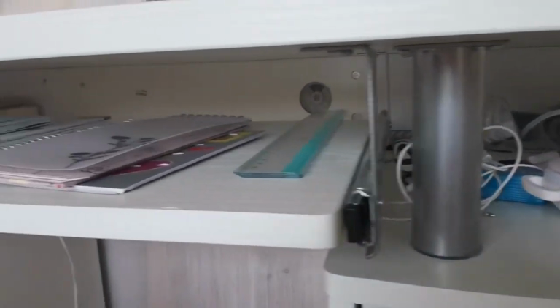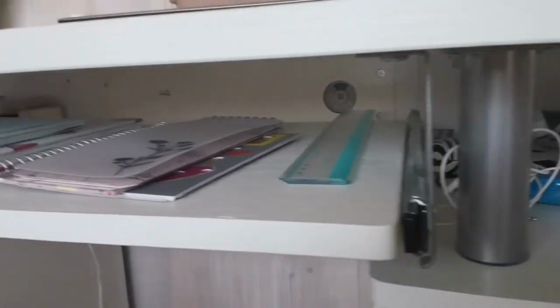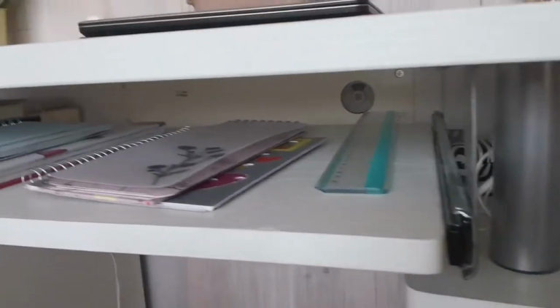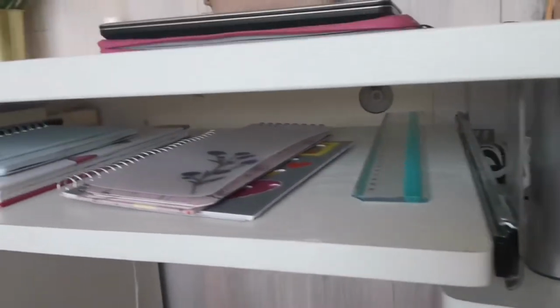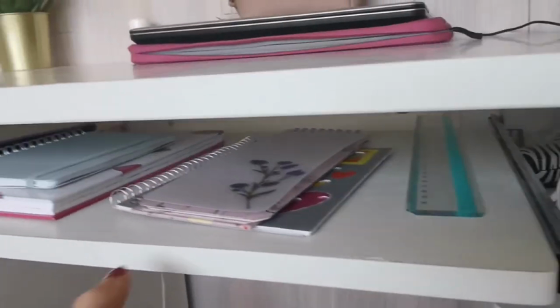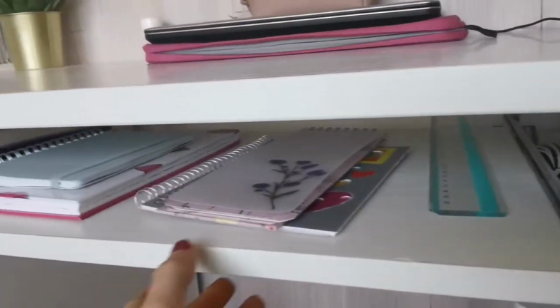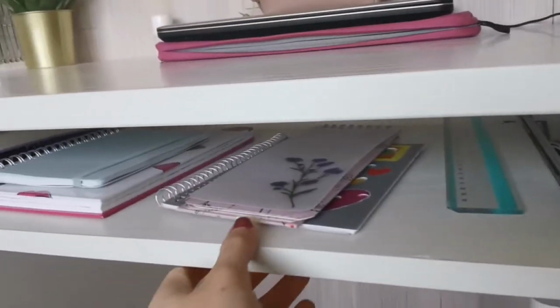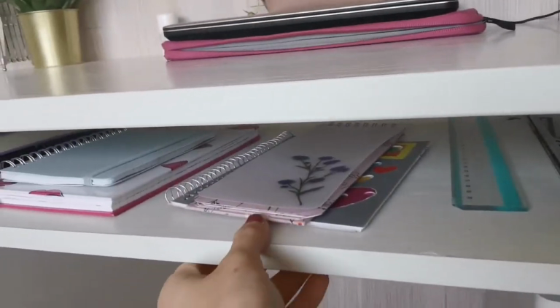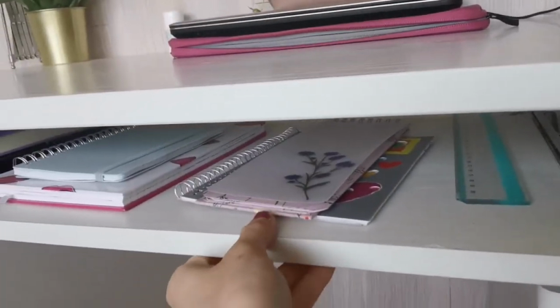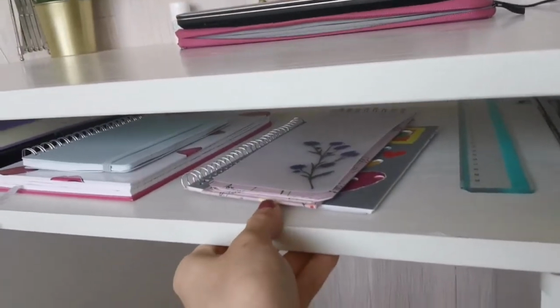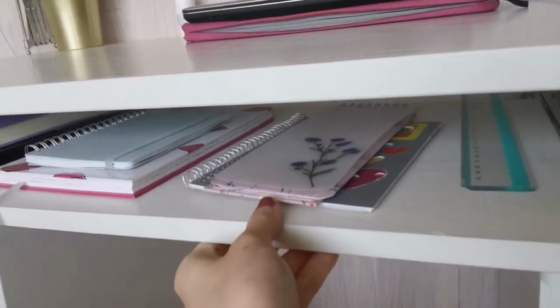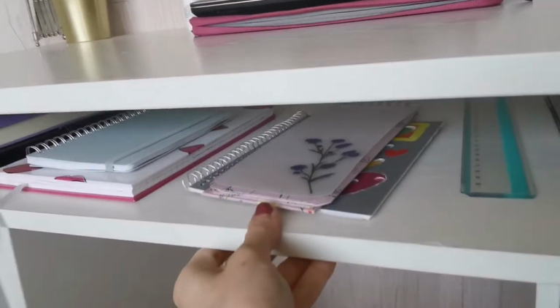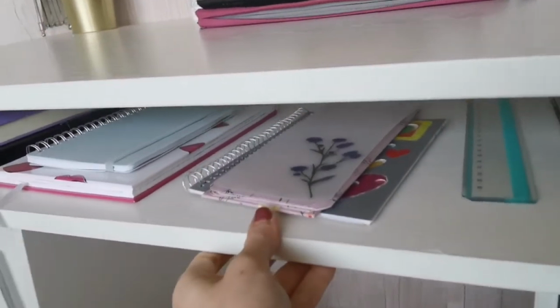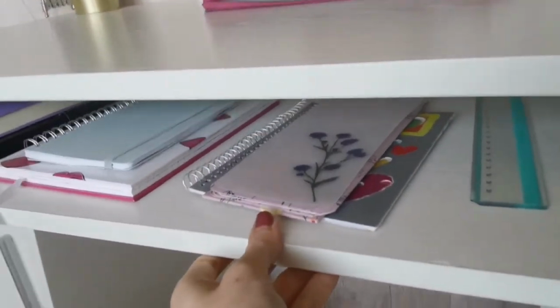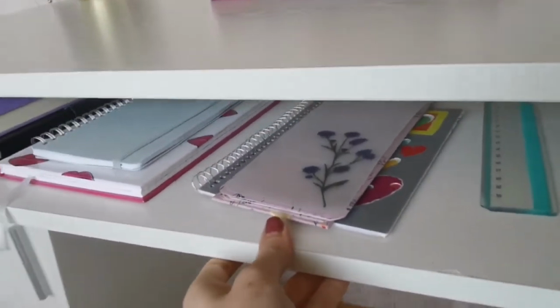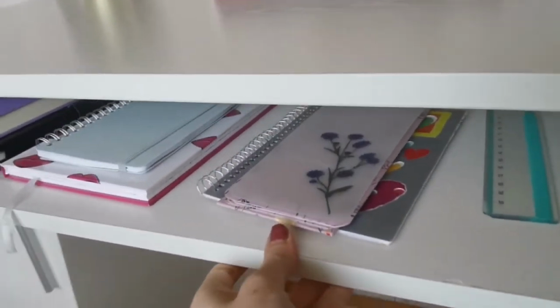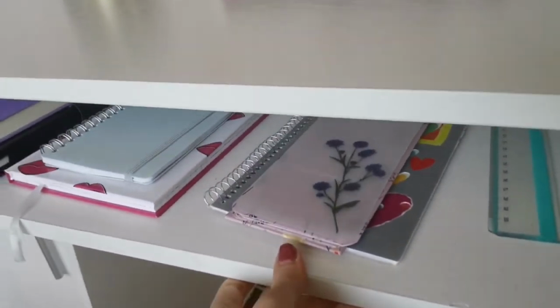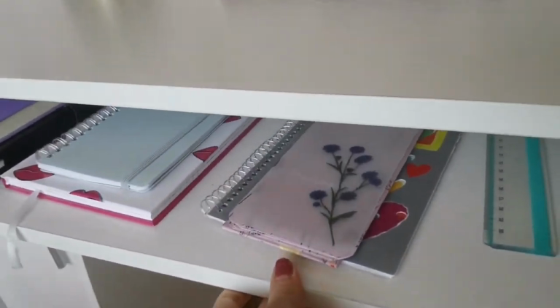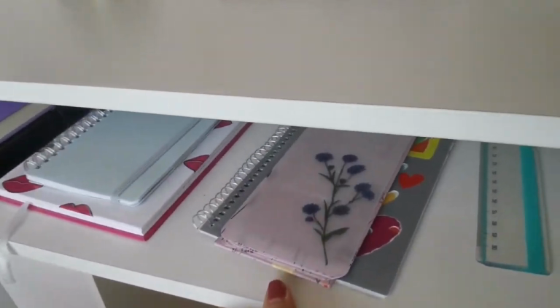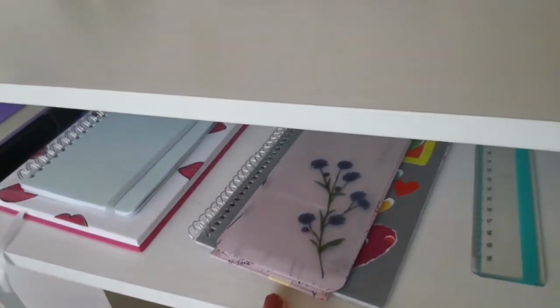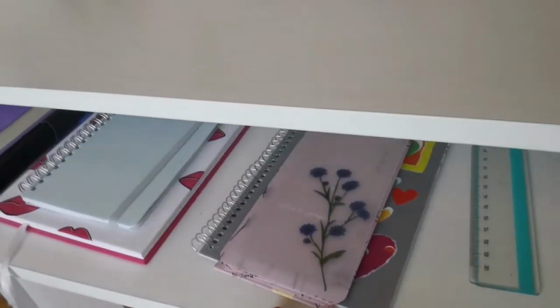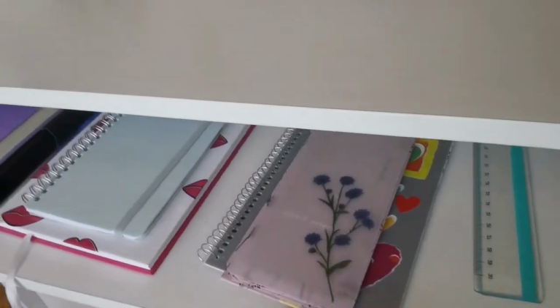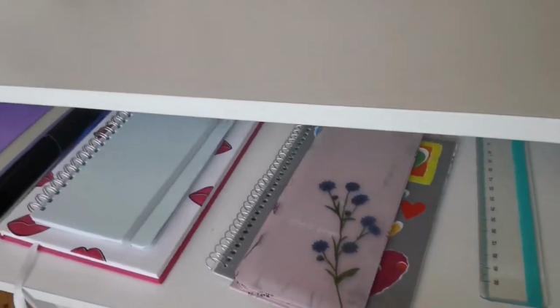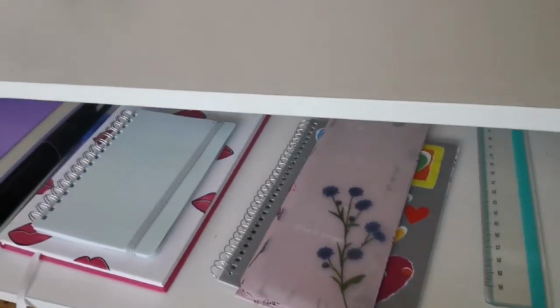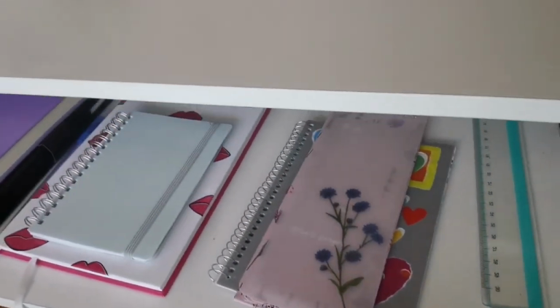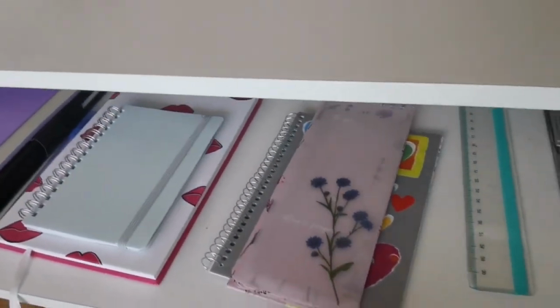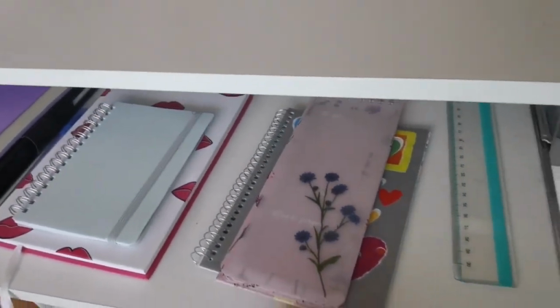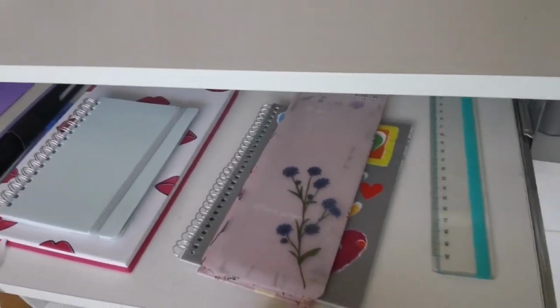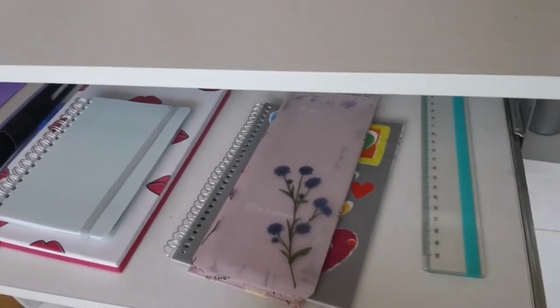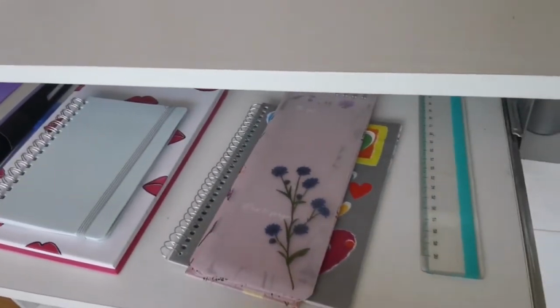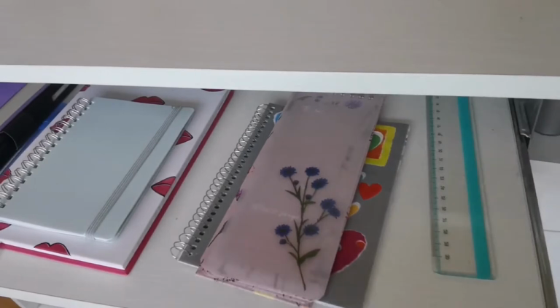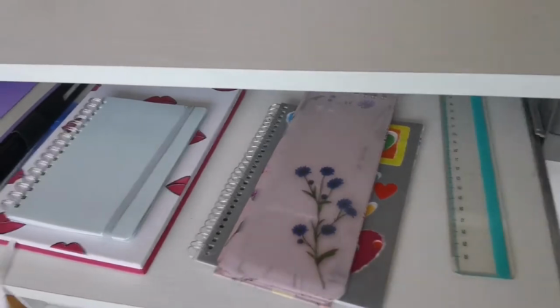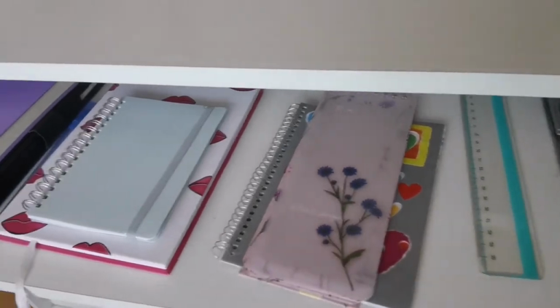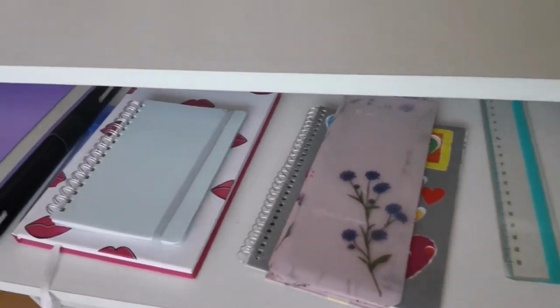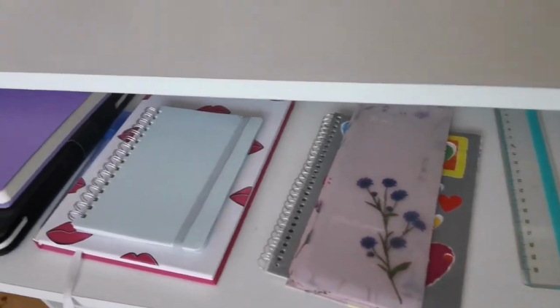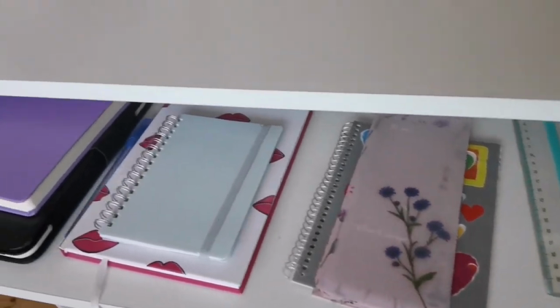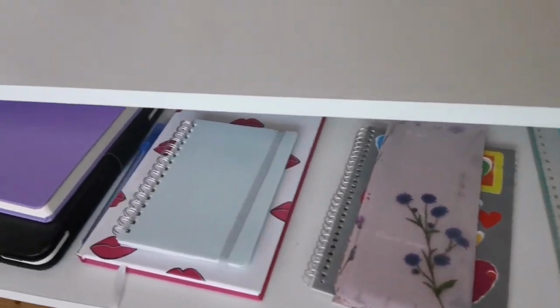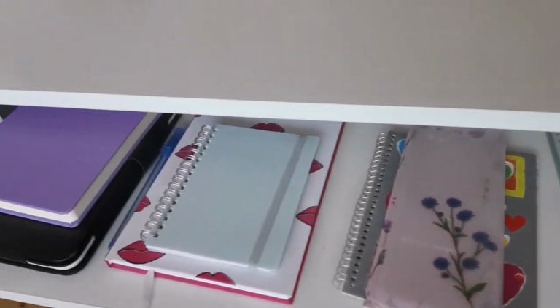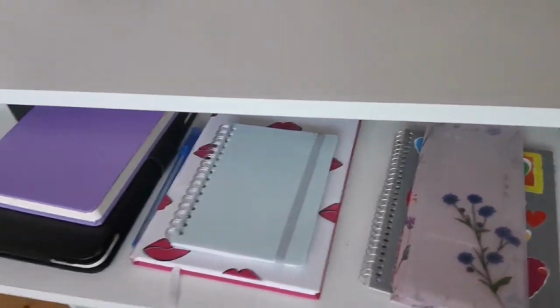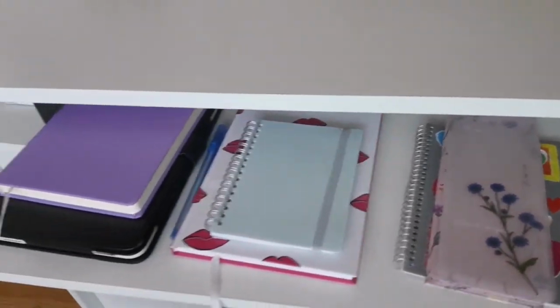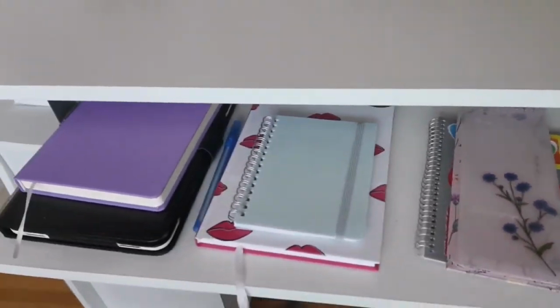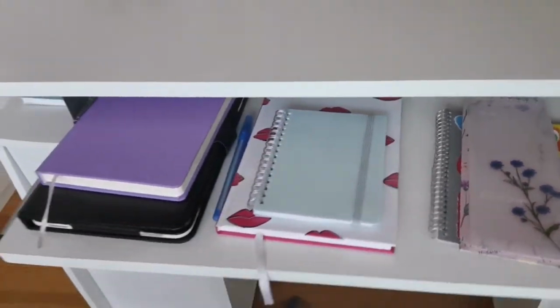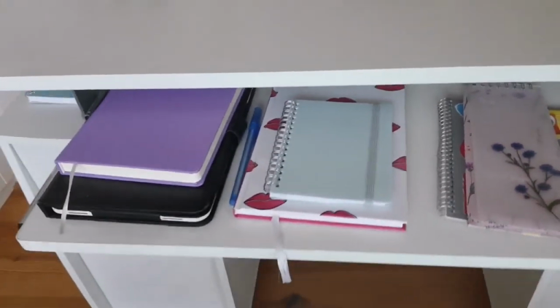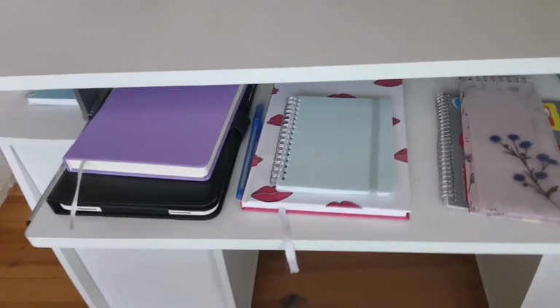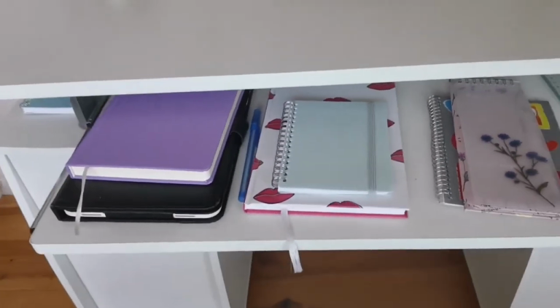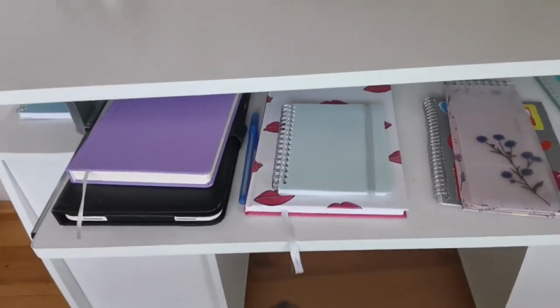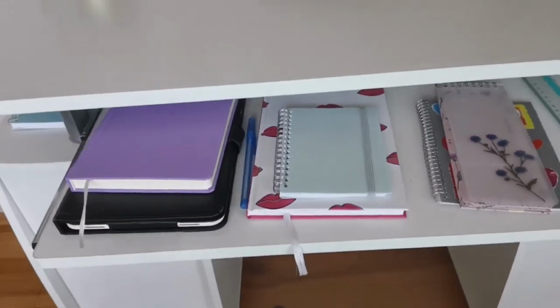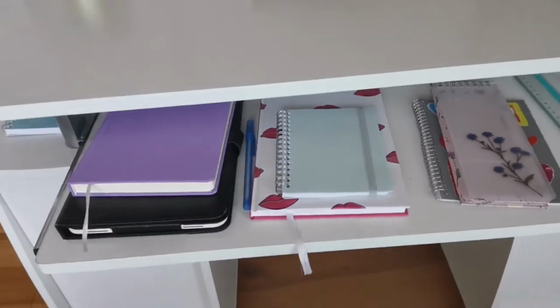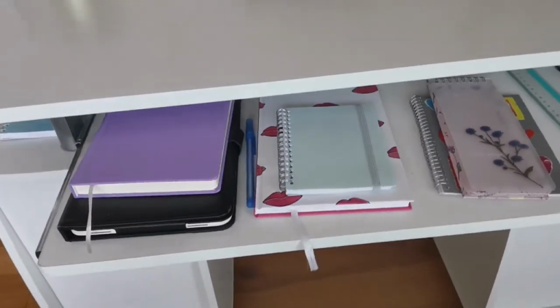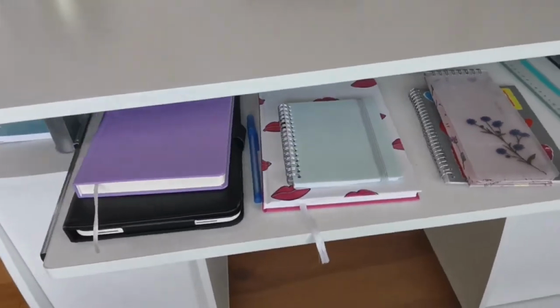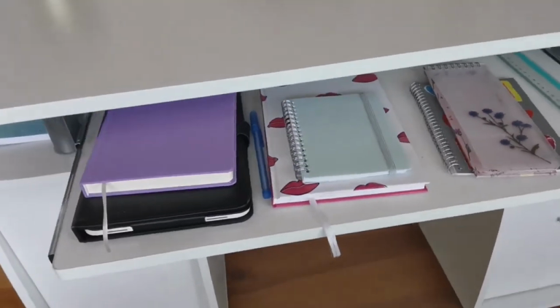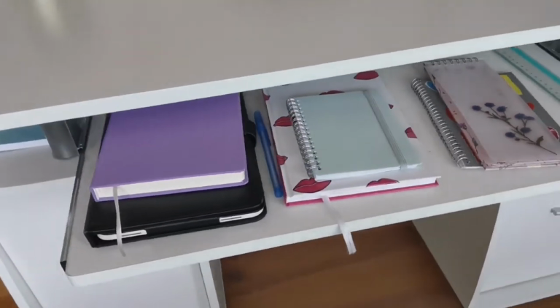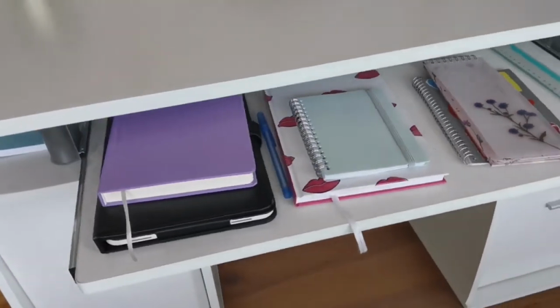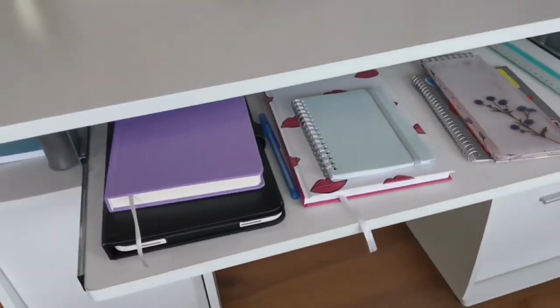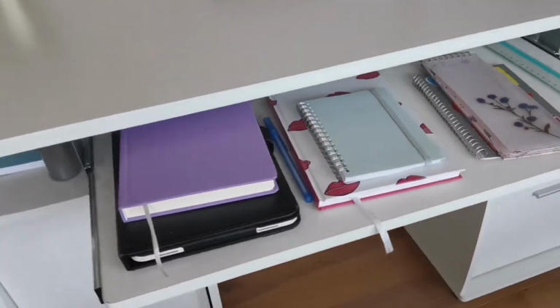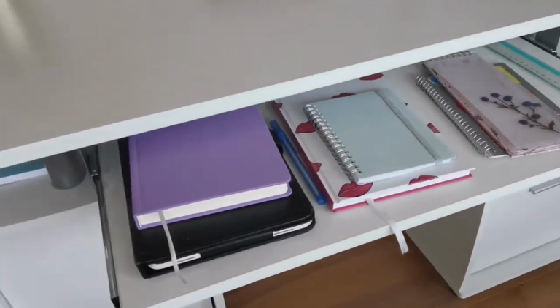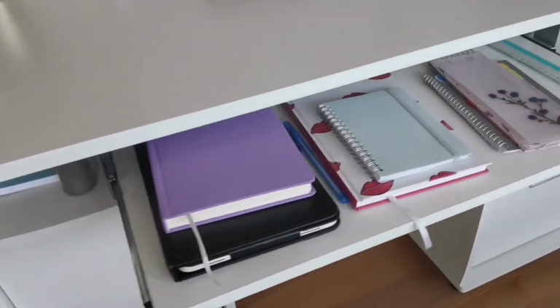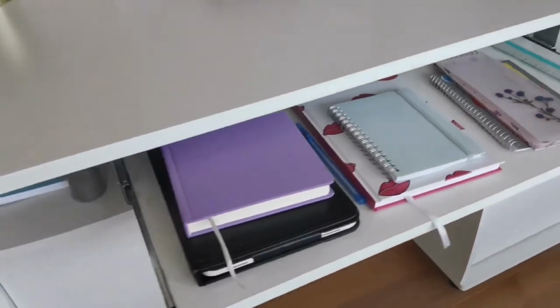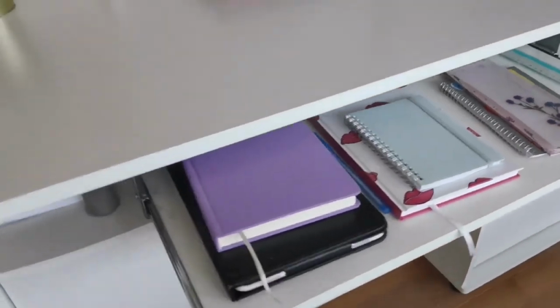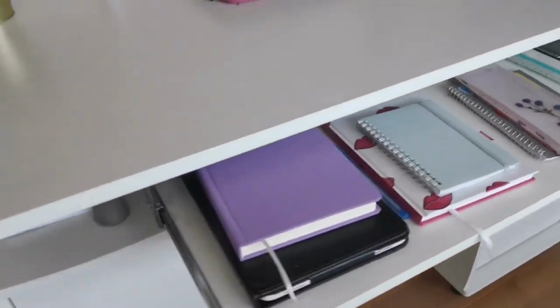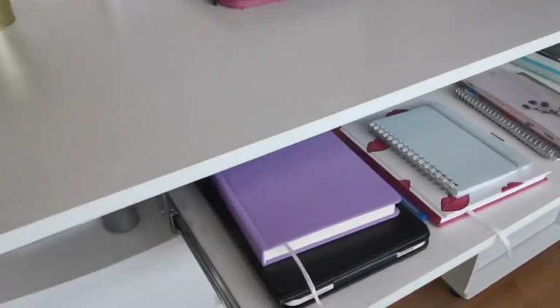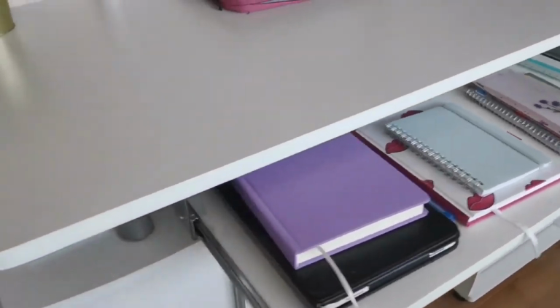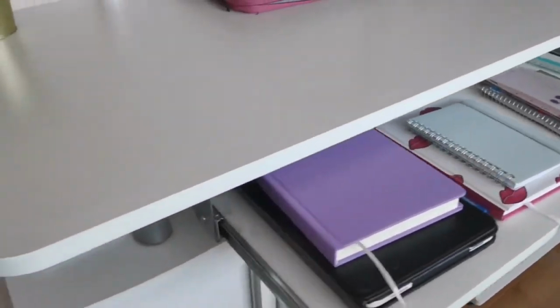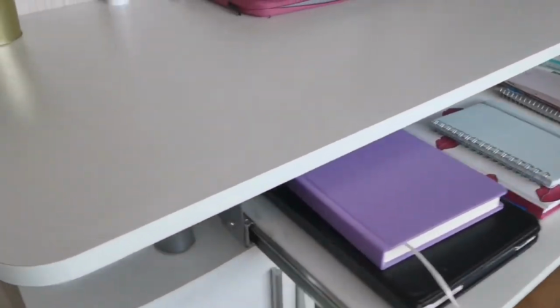Underneath my desk, I have some space to store notebooks, reading books from the library, and just some random stuff.